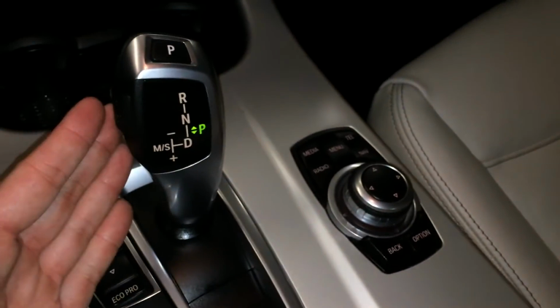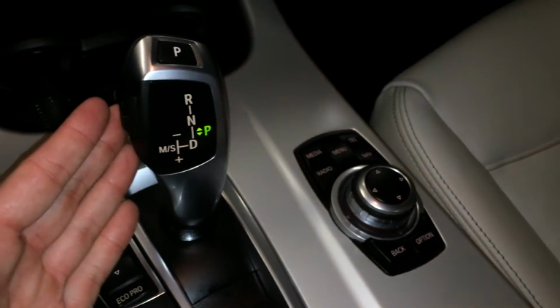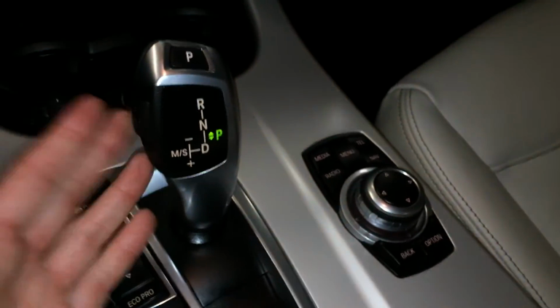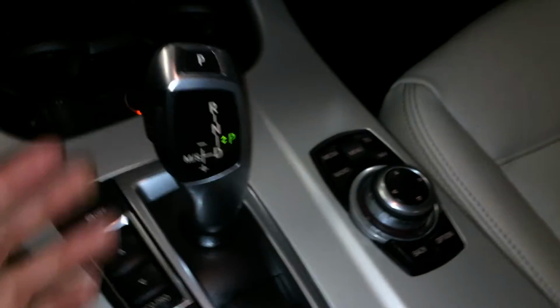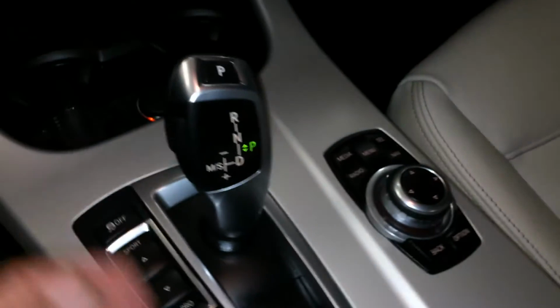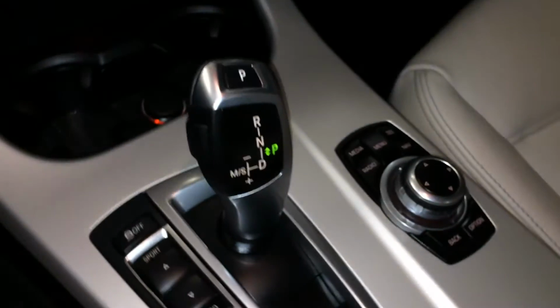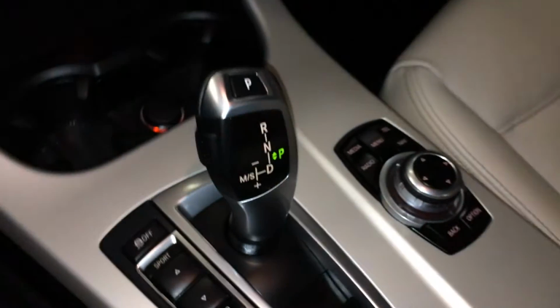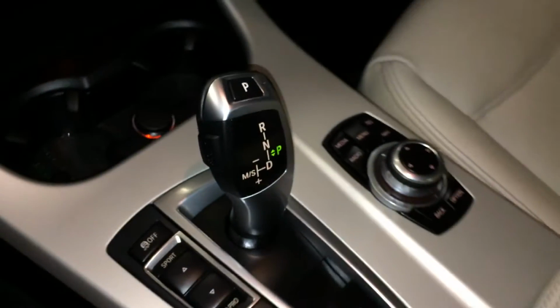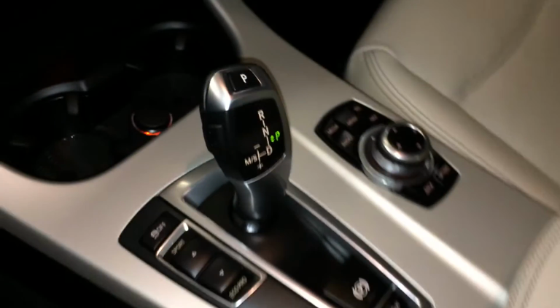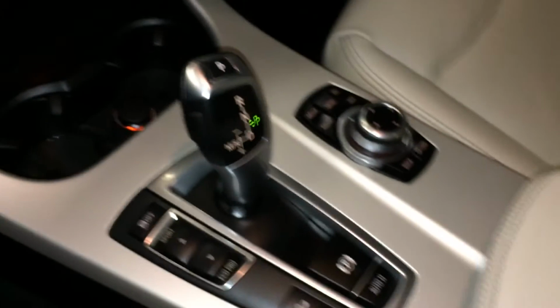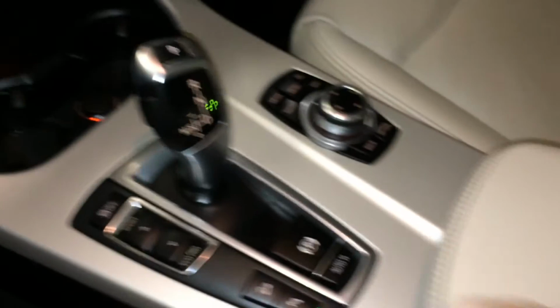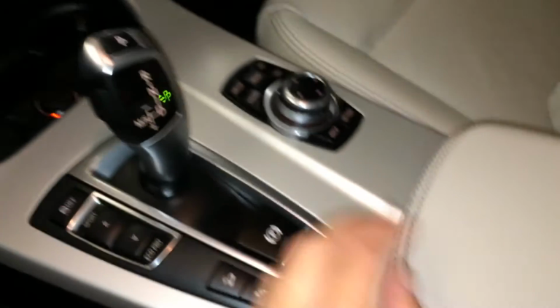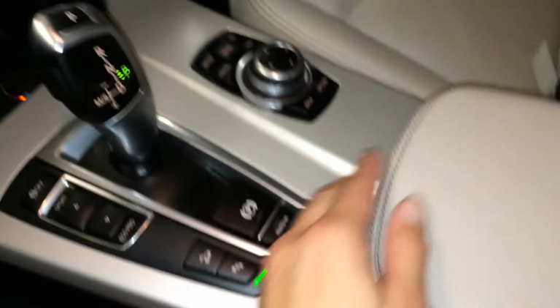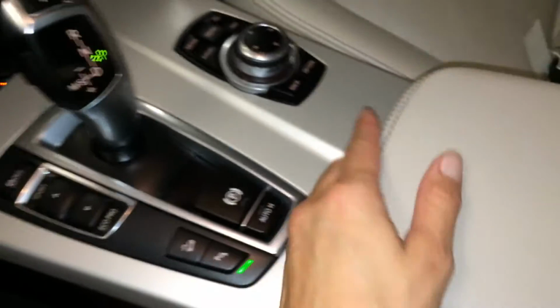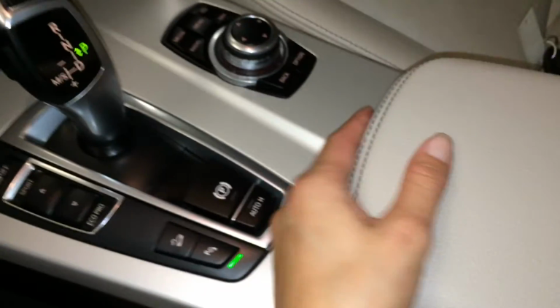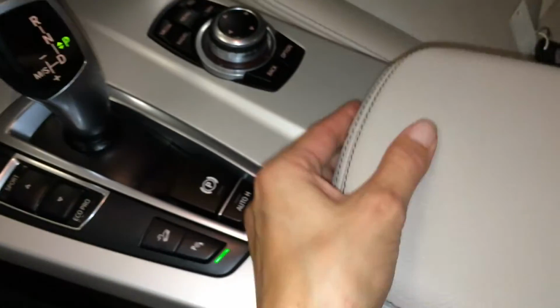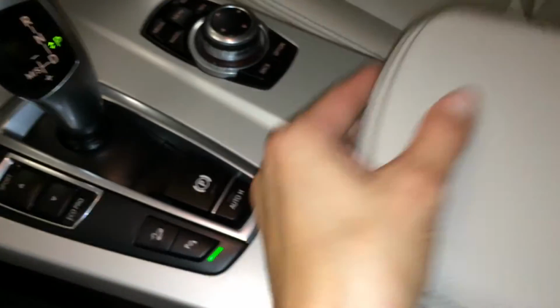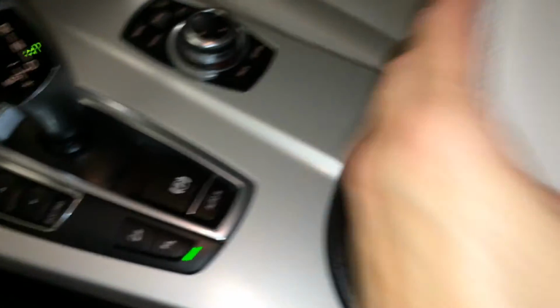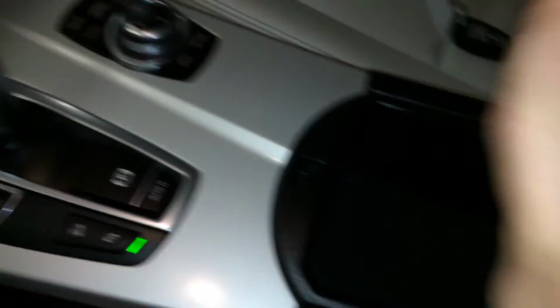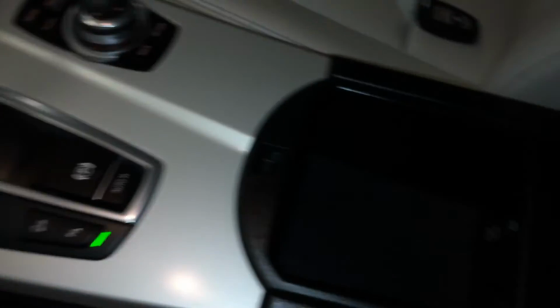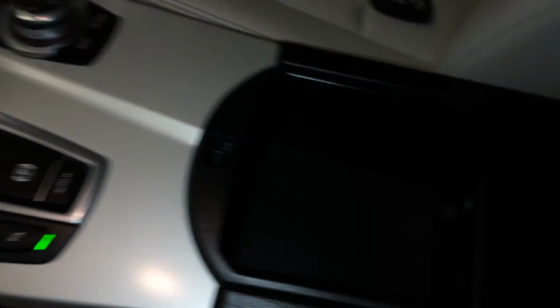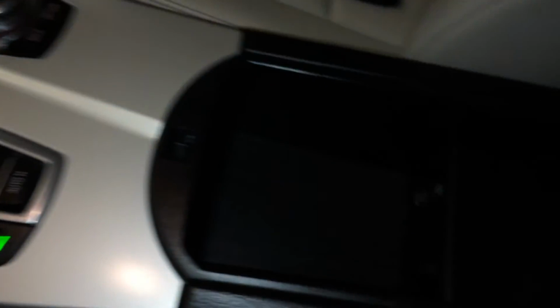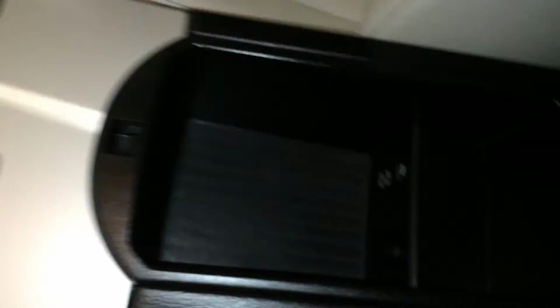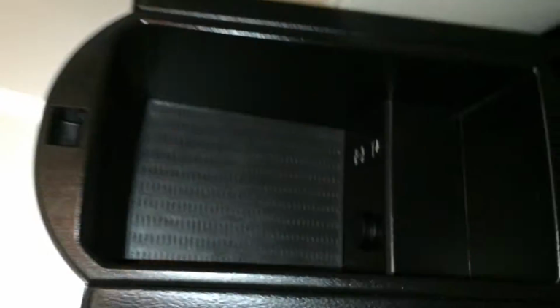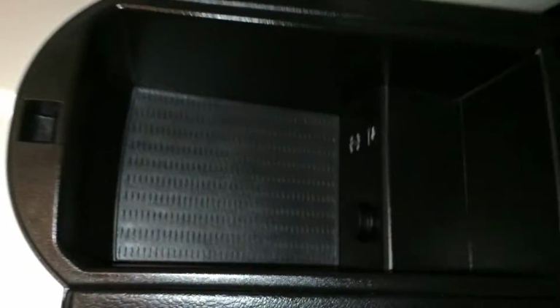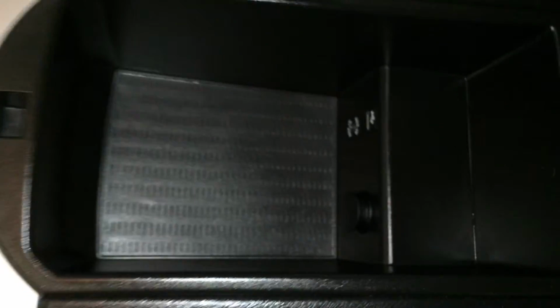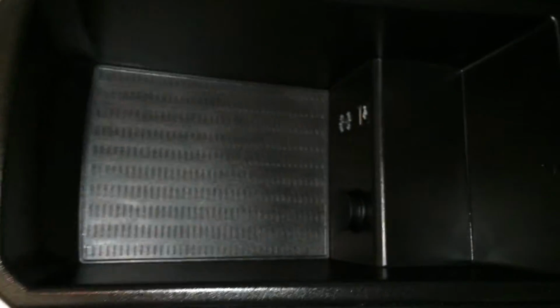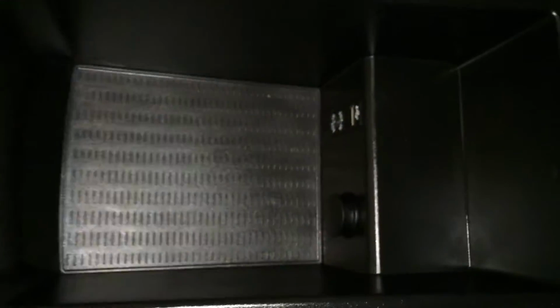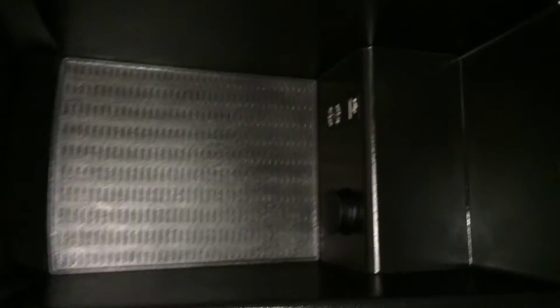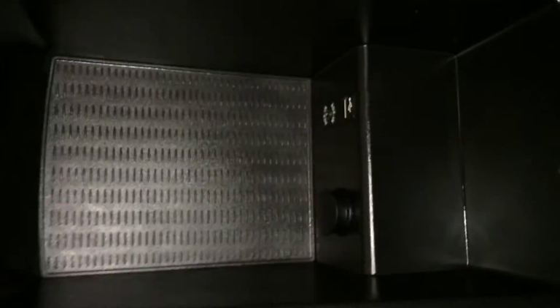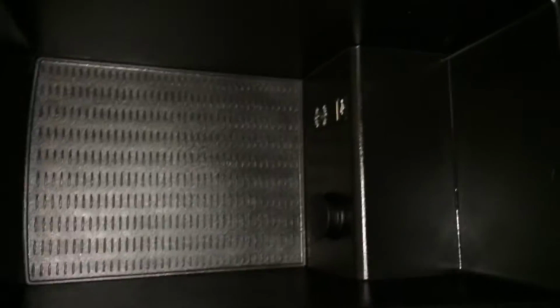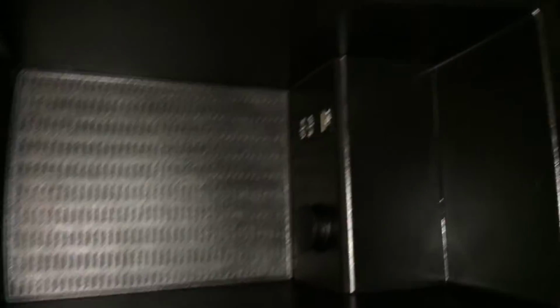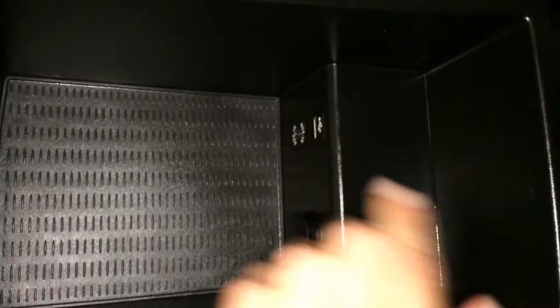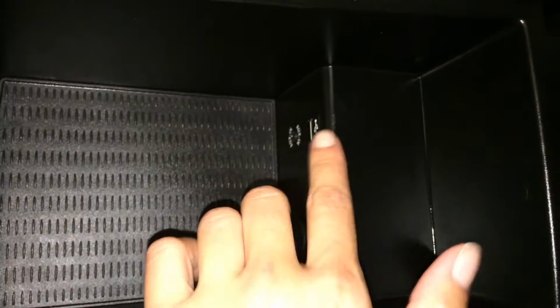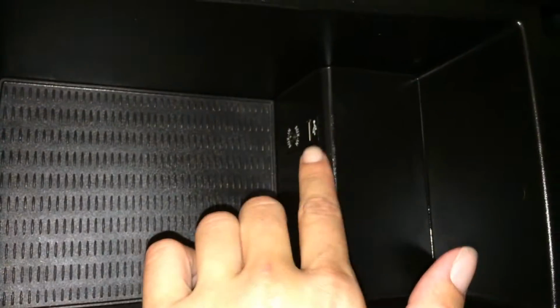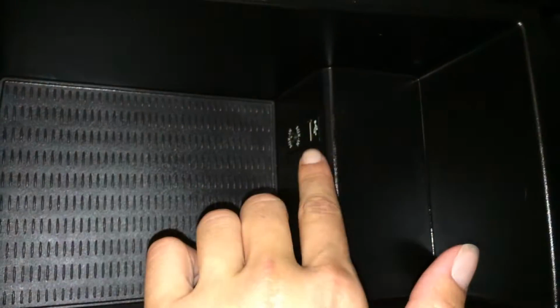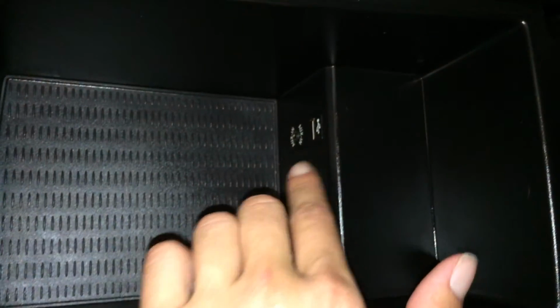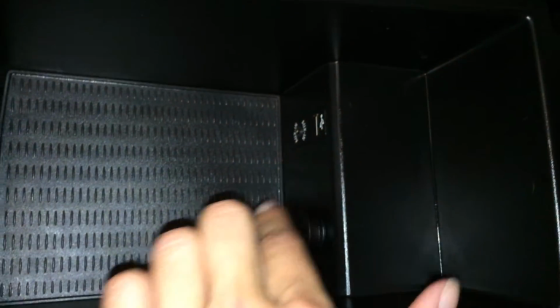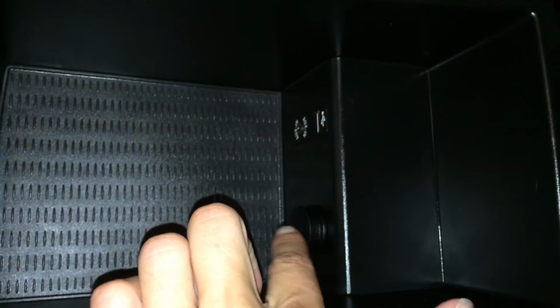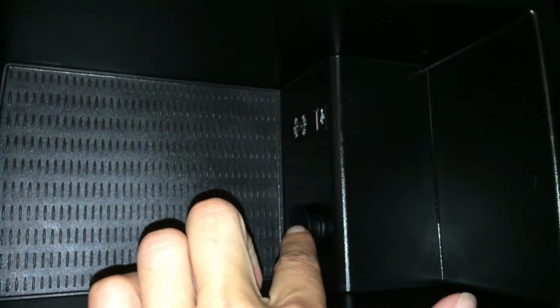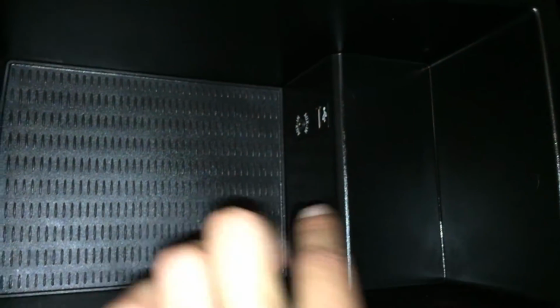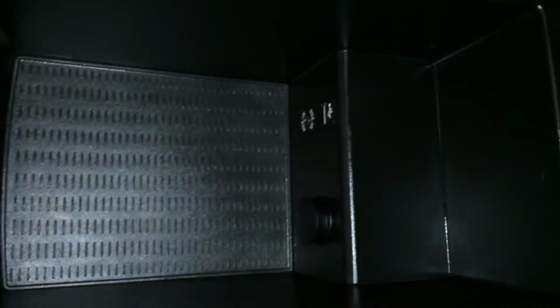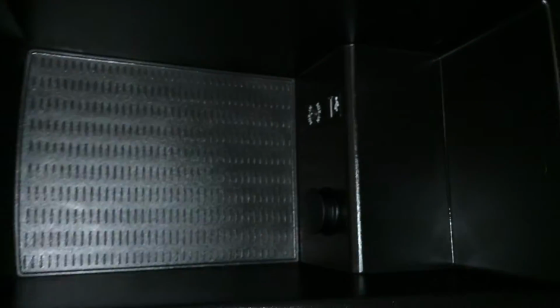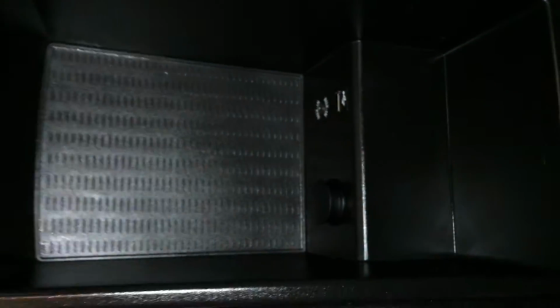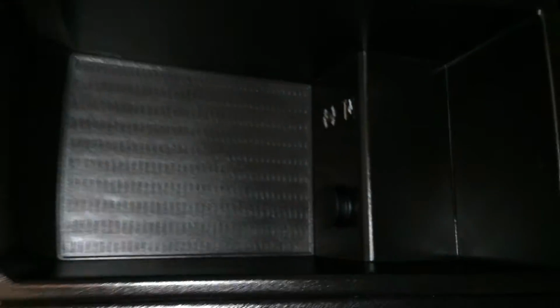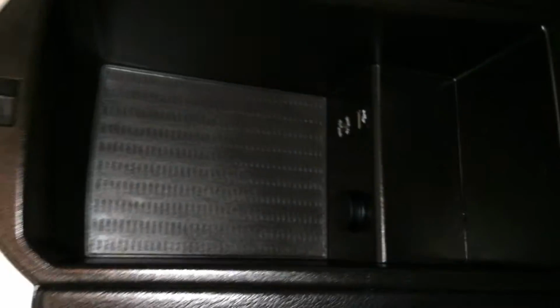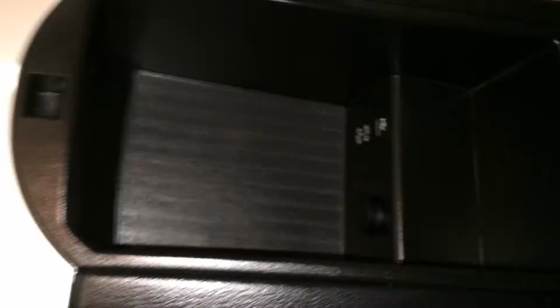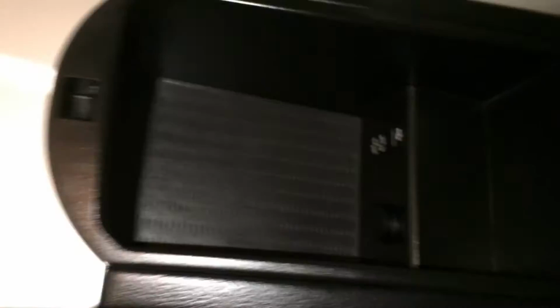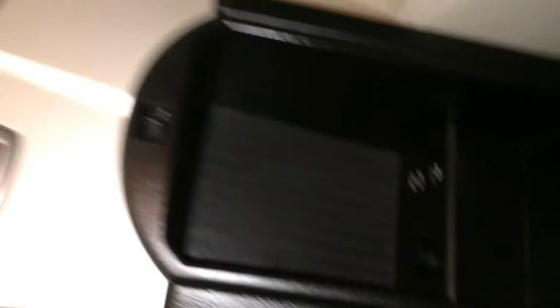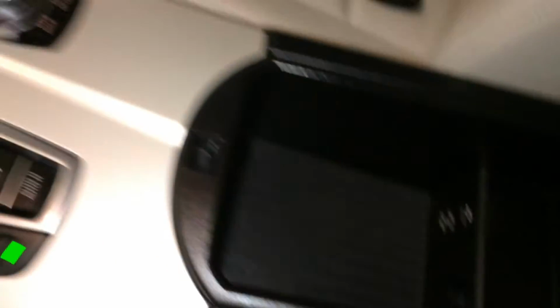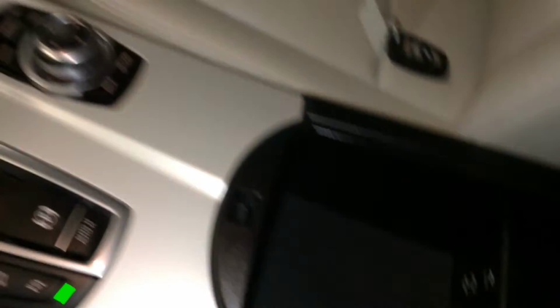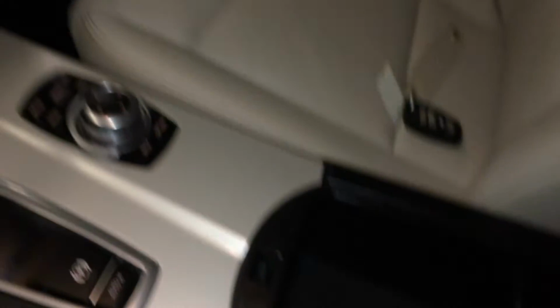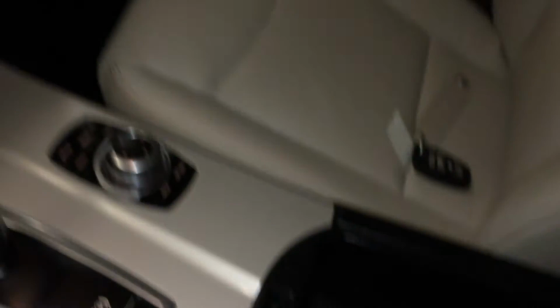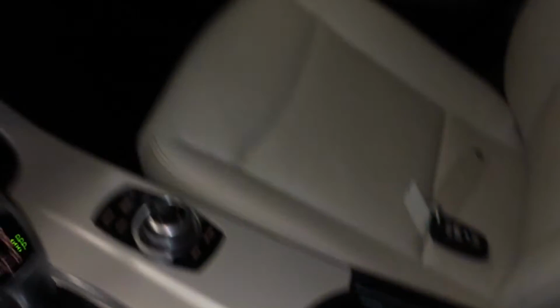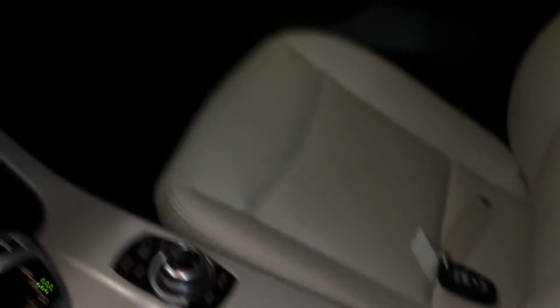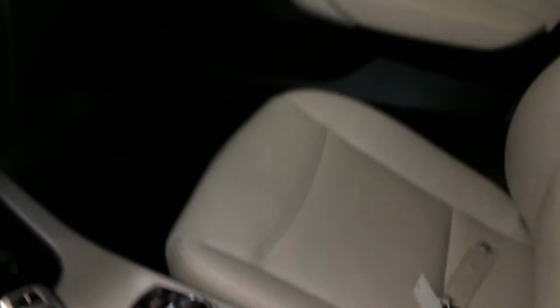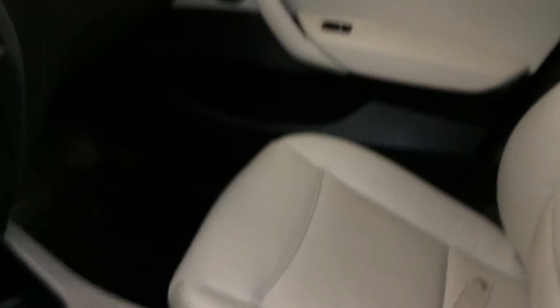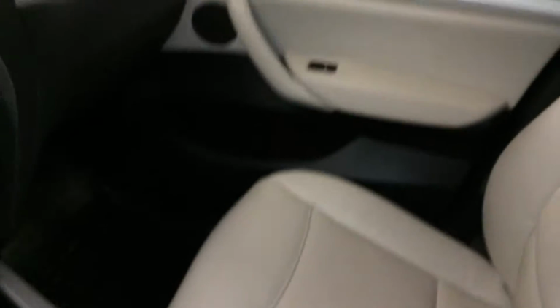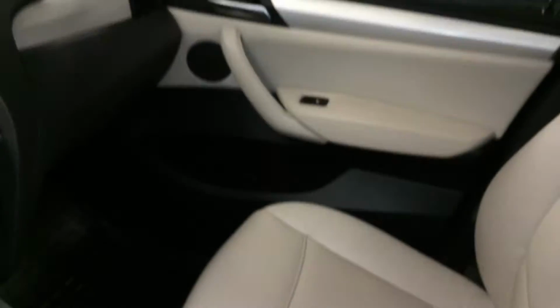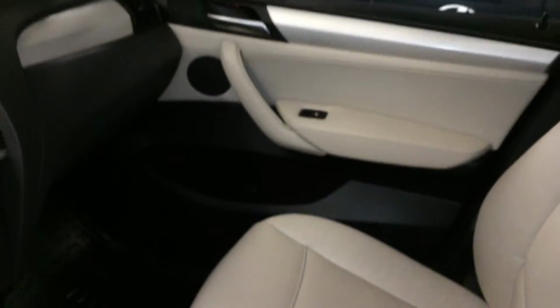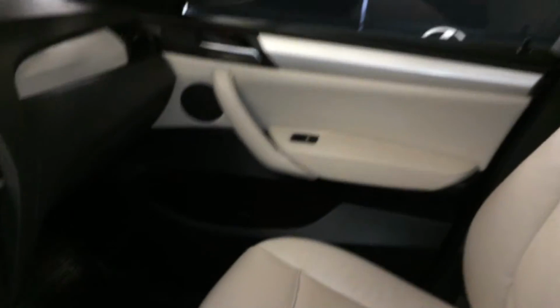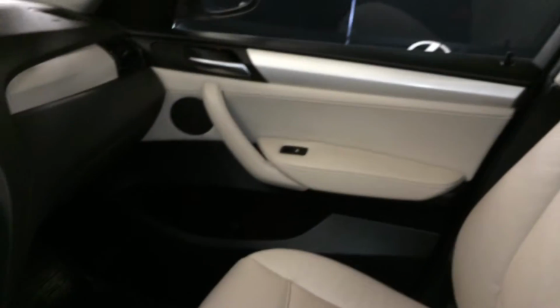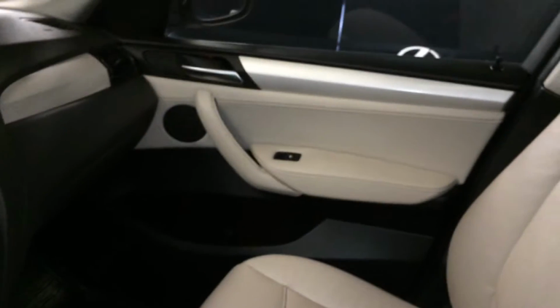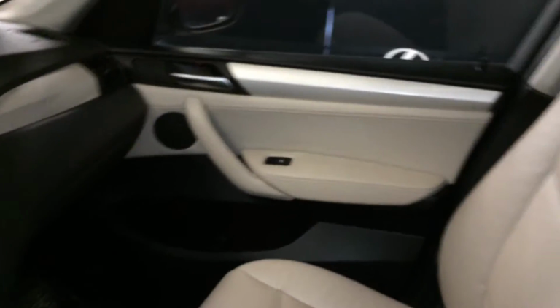Underneath the armrest you'll find your audio inputs and power outlets. Lockable glove compartment.